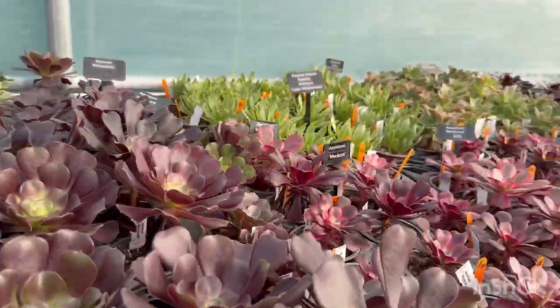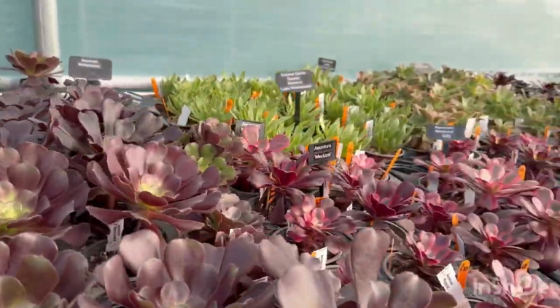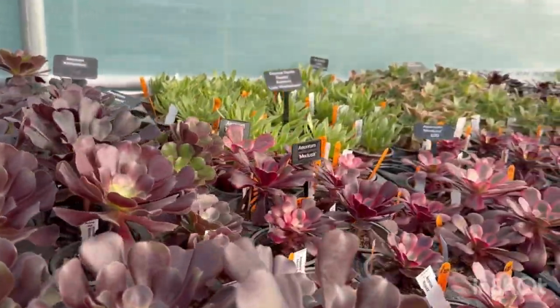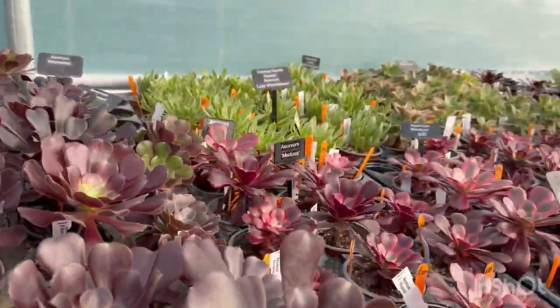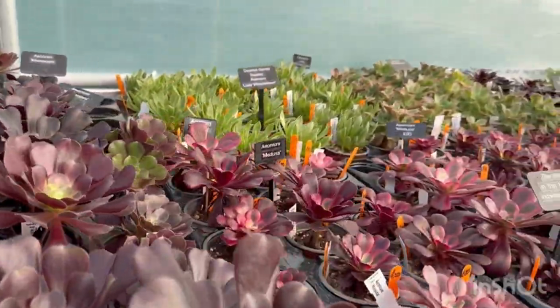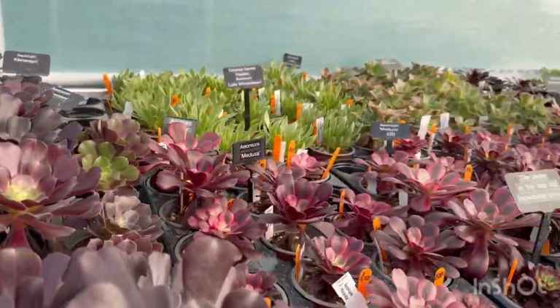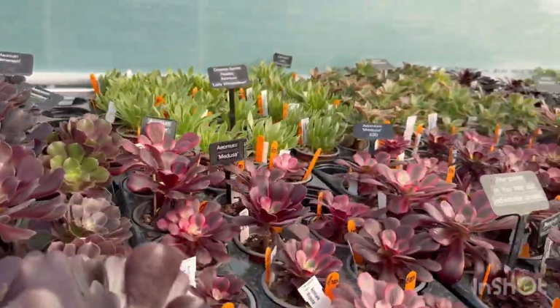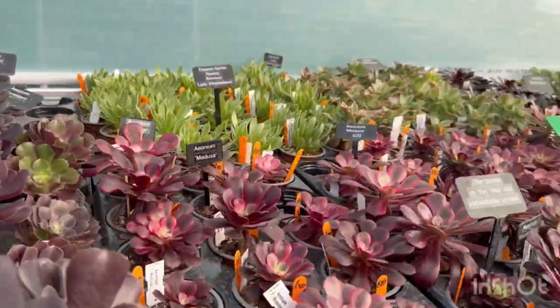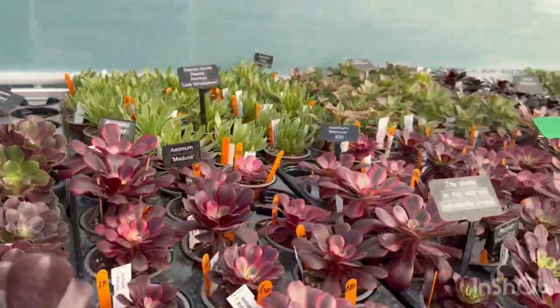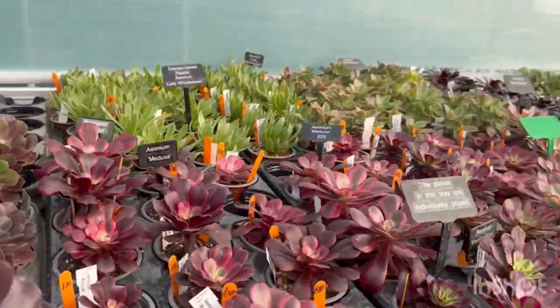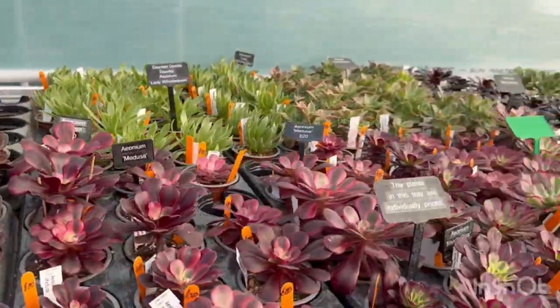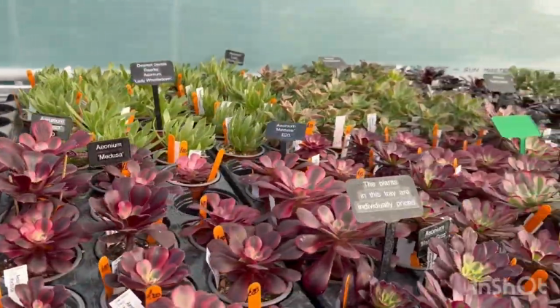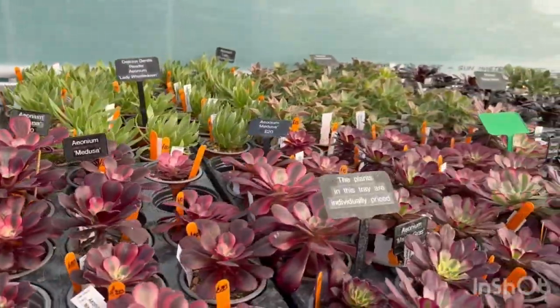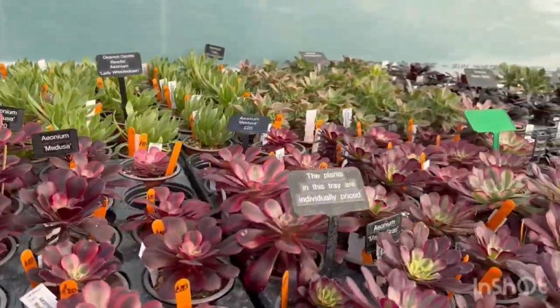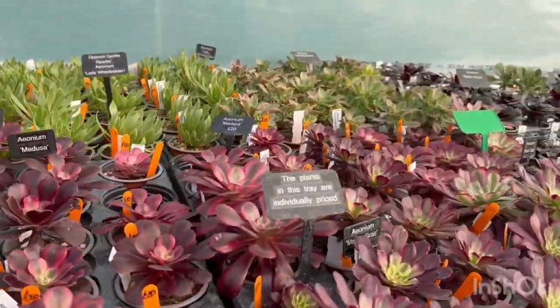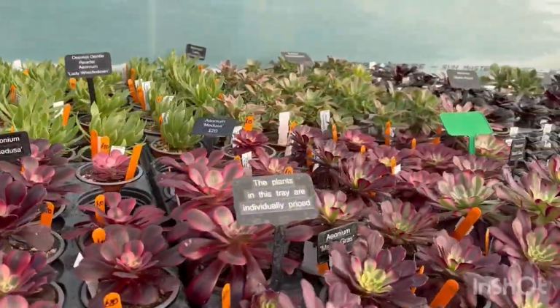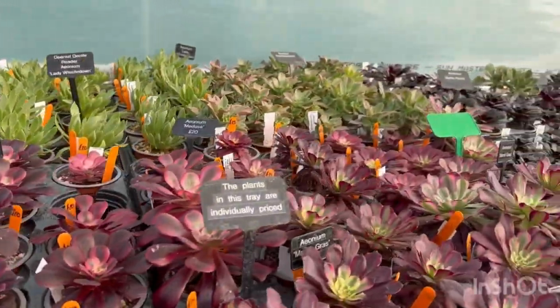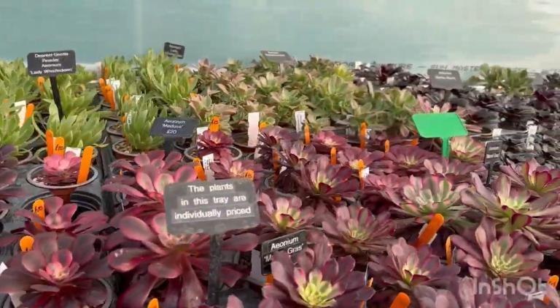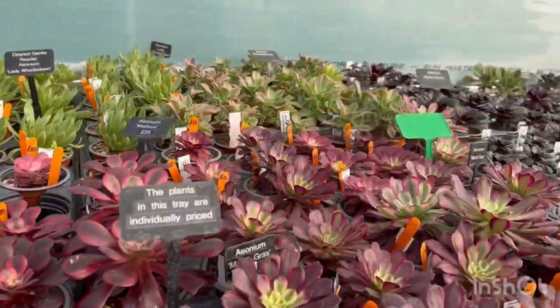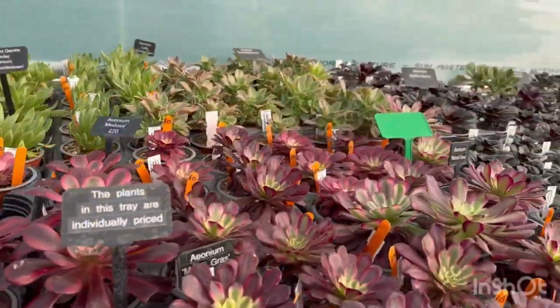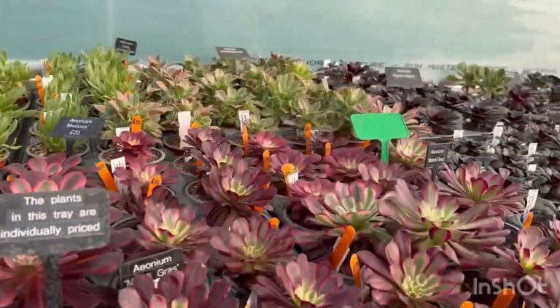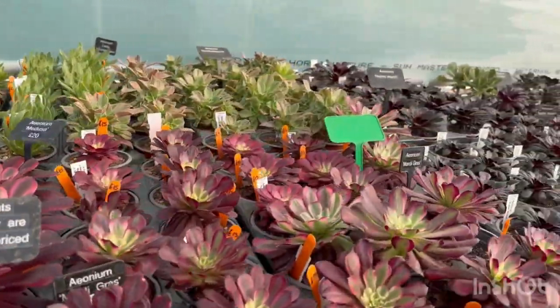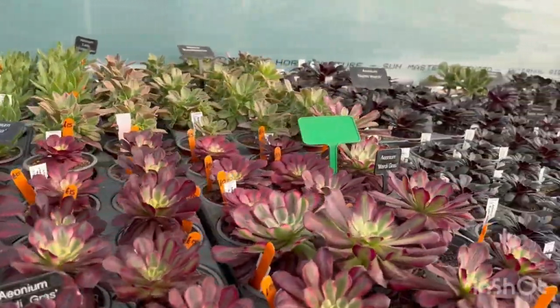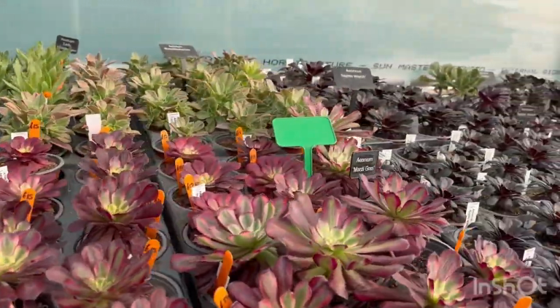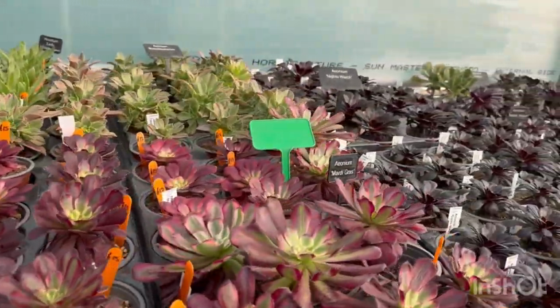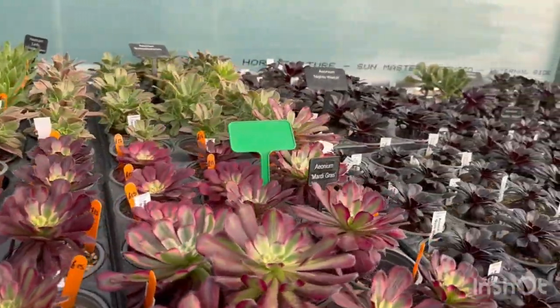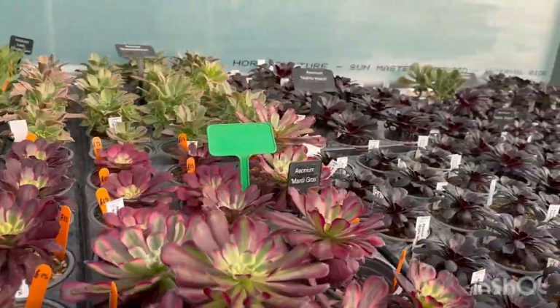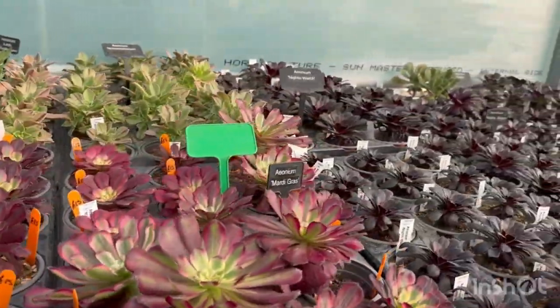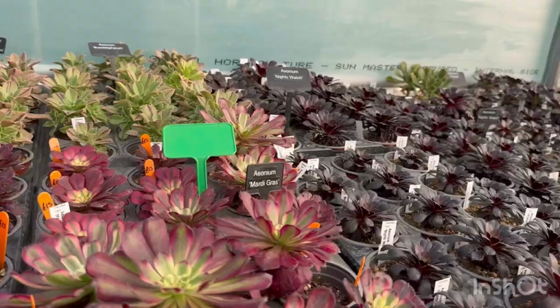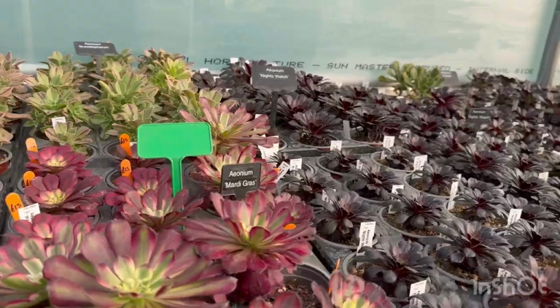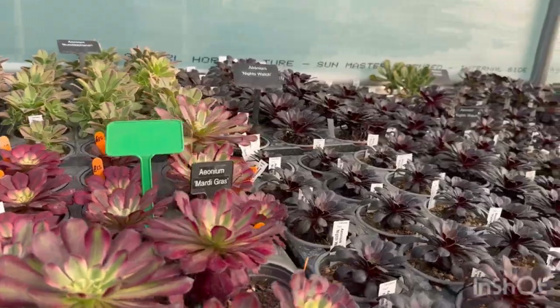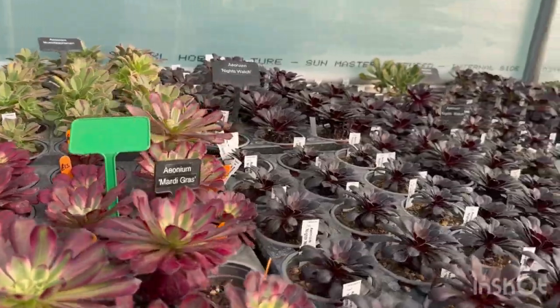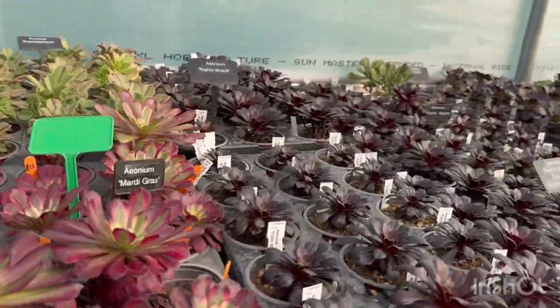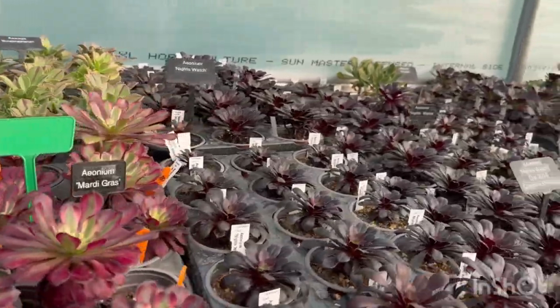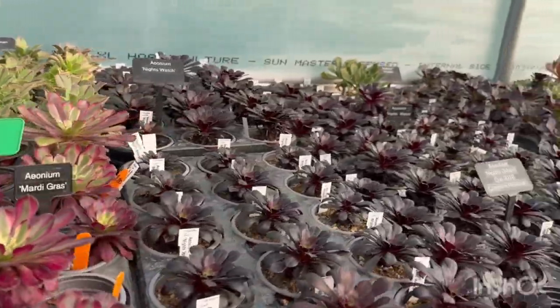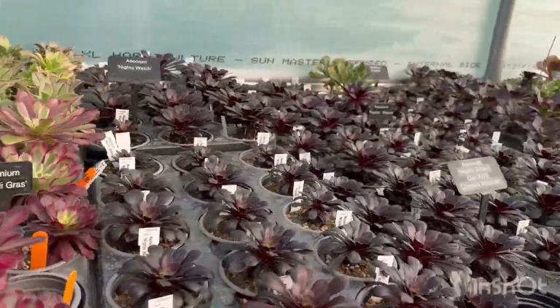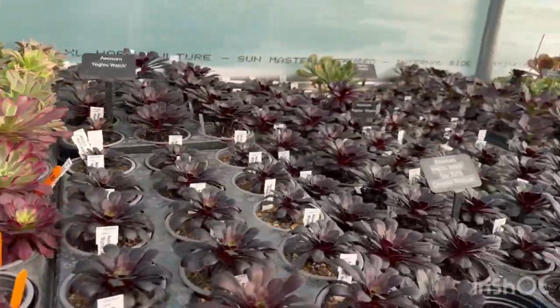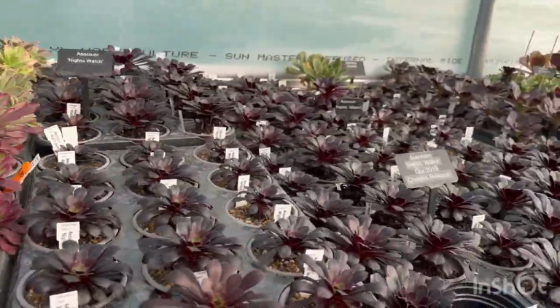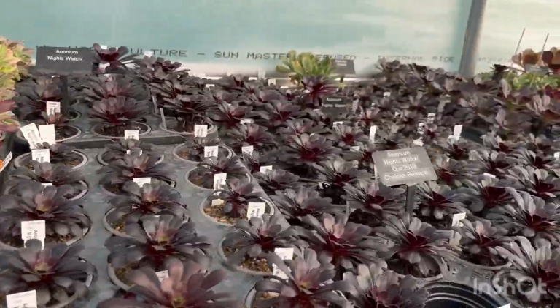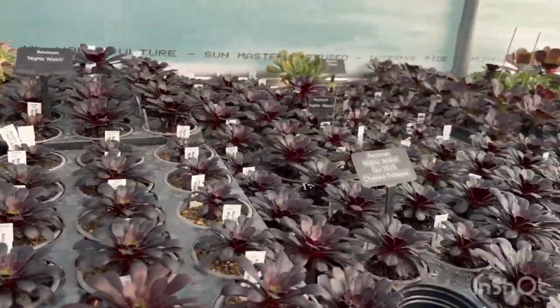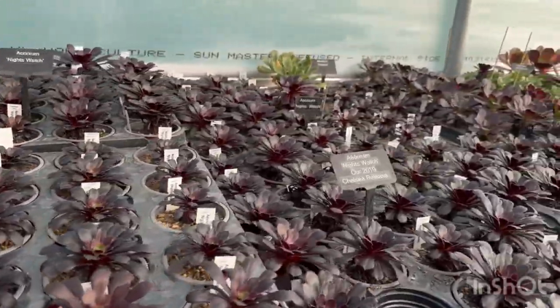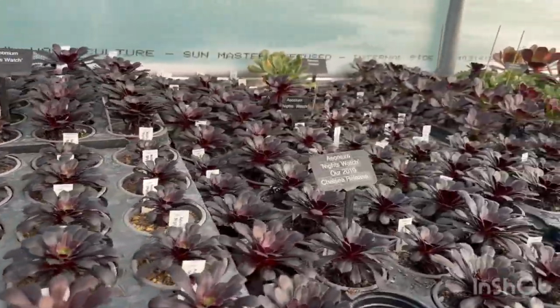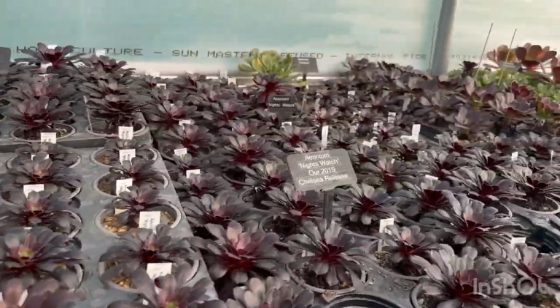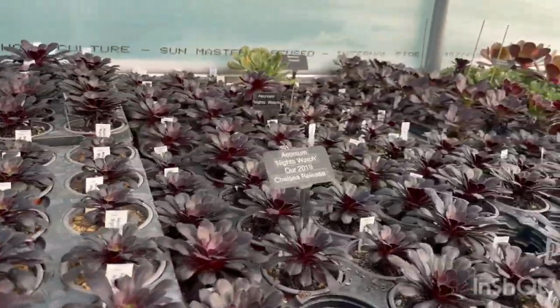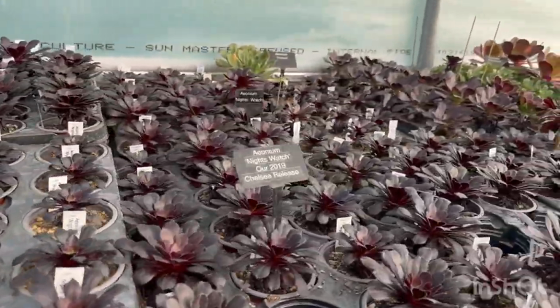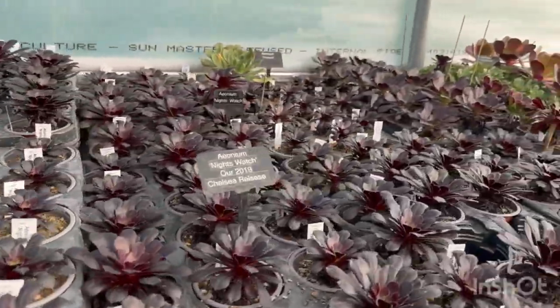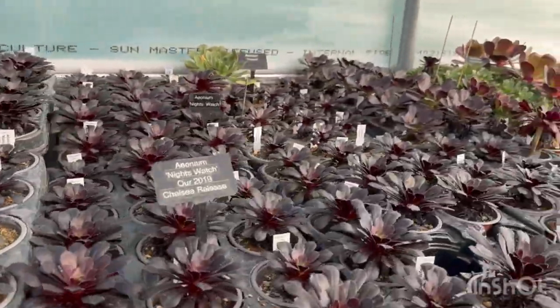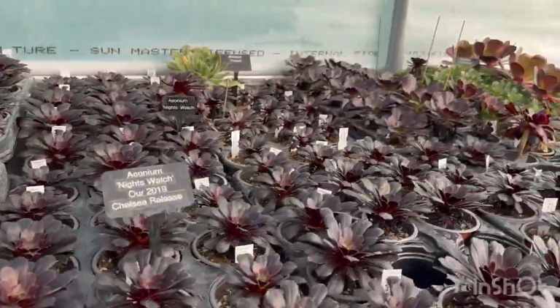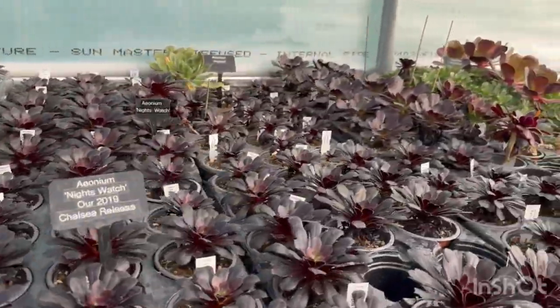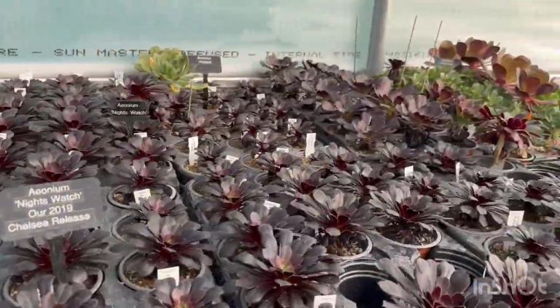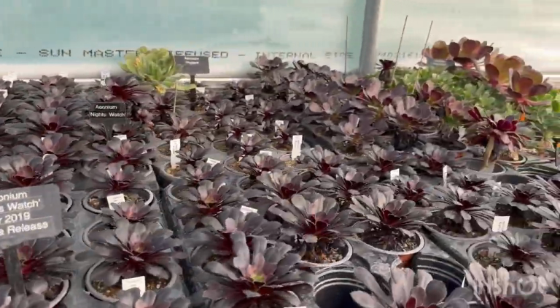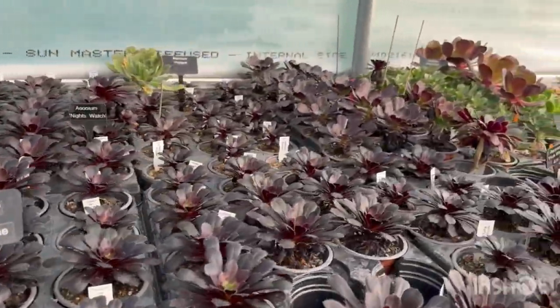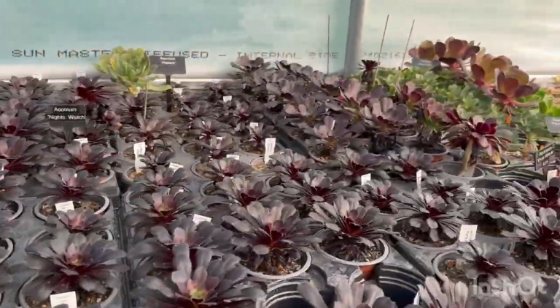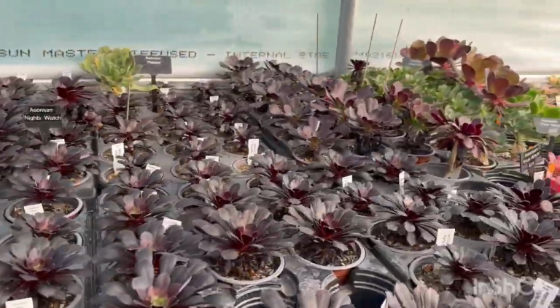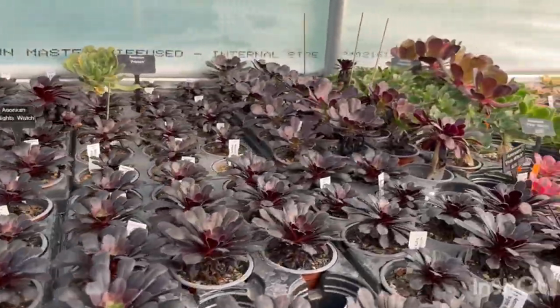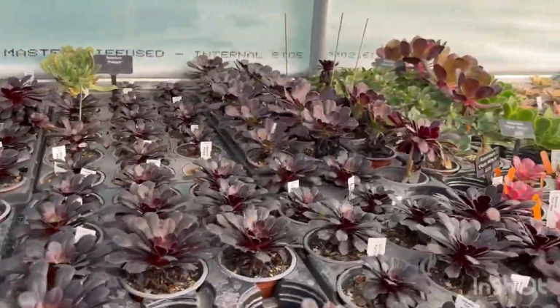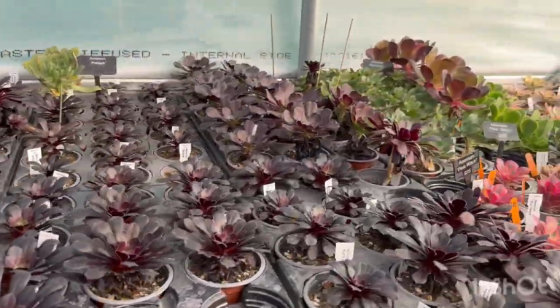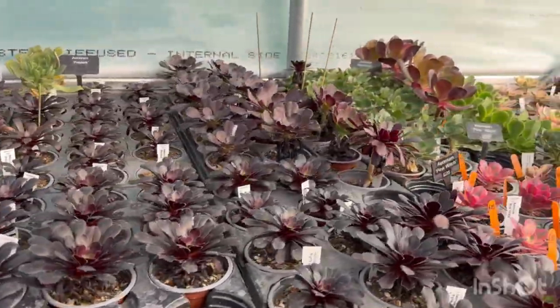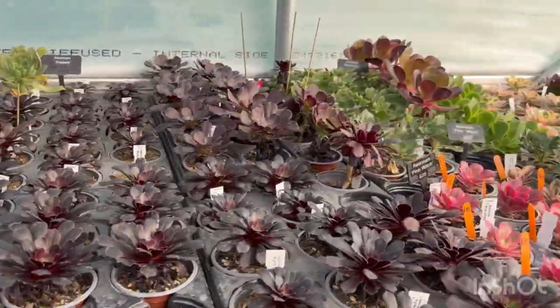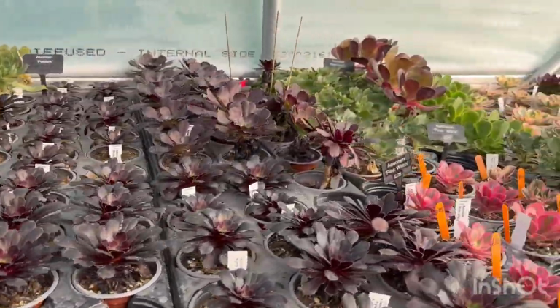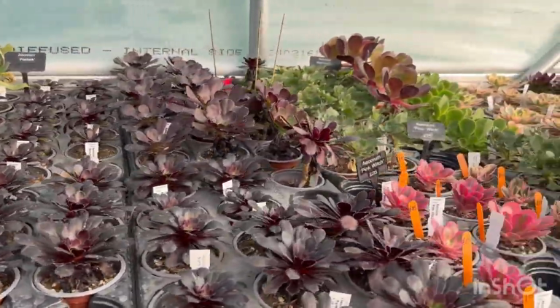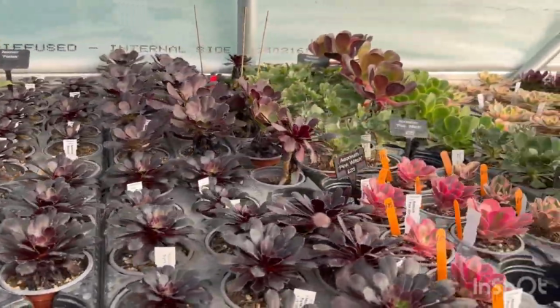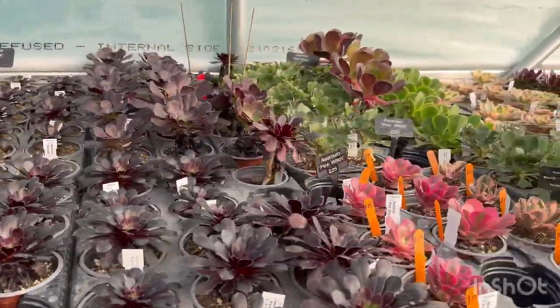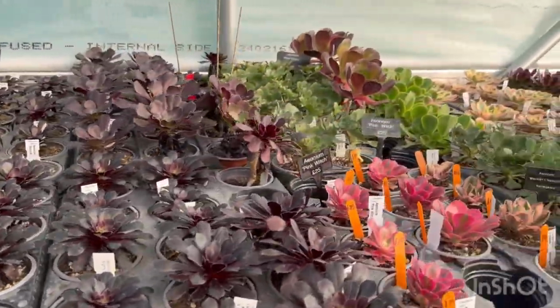Most aeoniums are native to the Canary Islands, whereas some can be found in Morocco and East Africa.